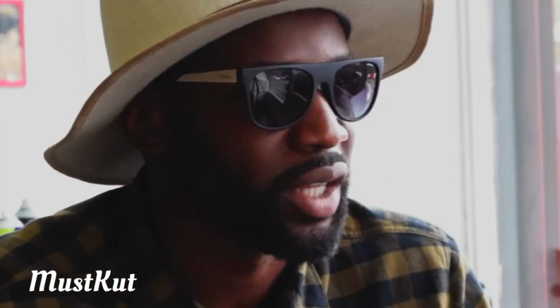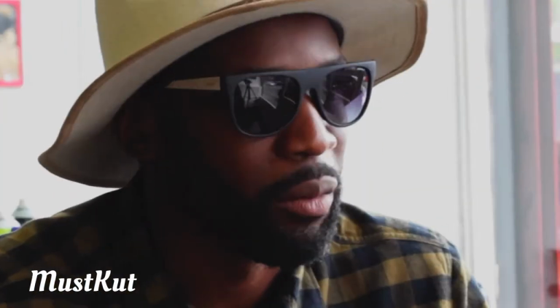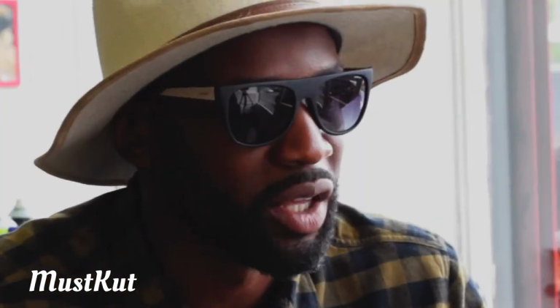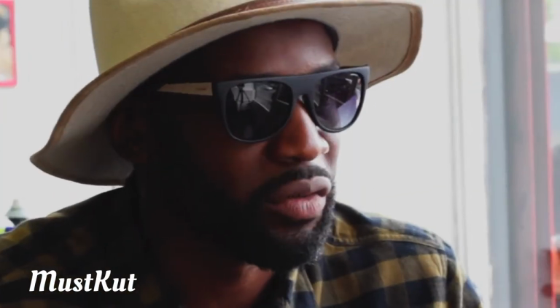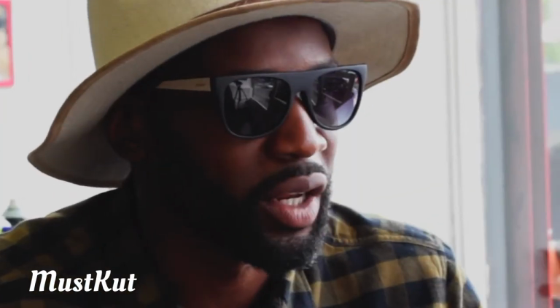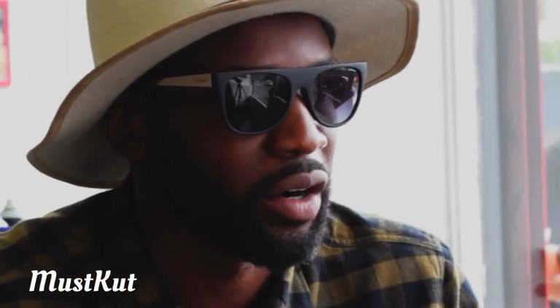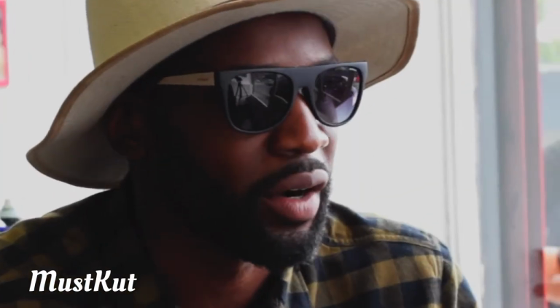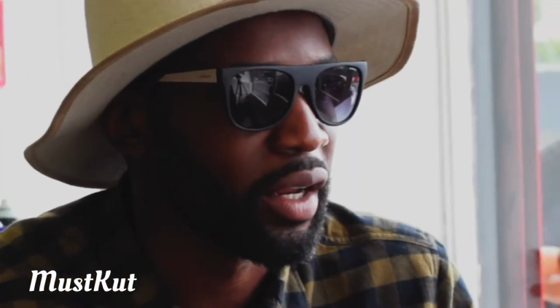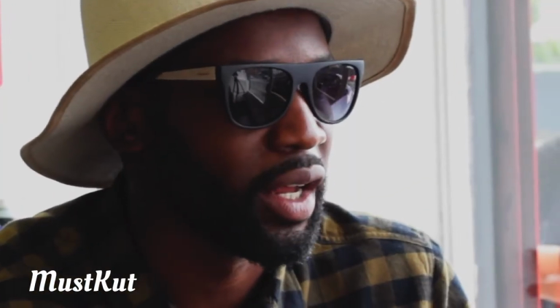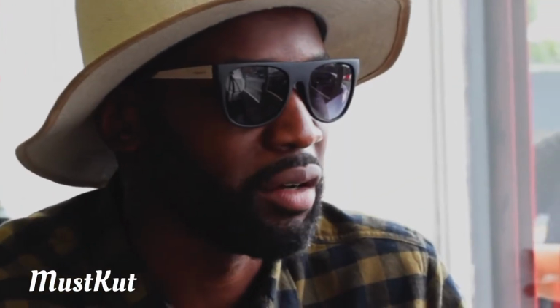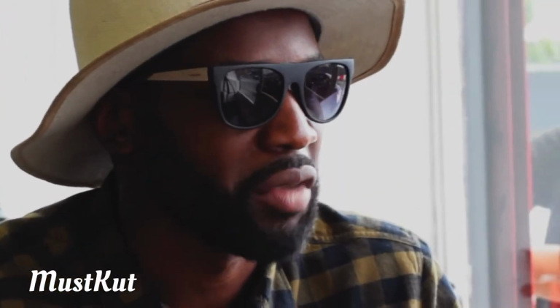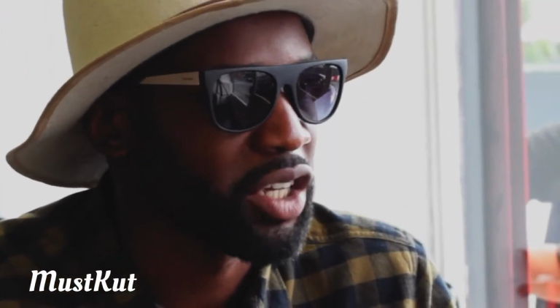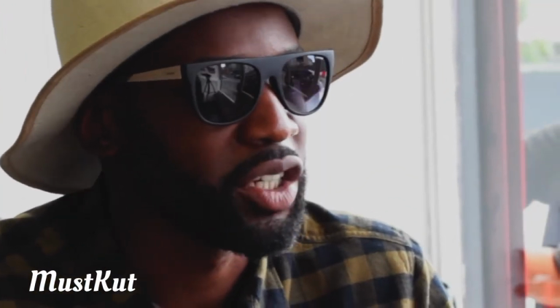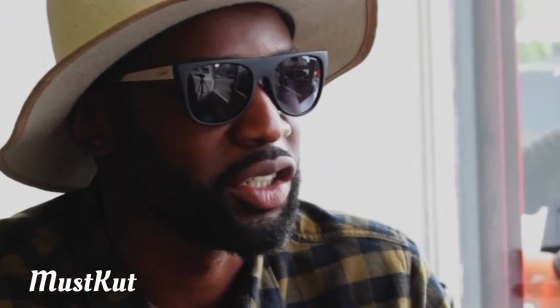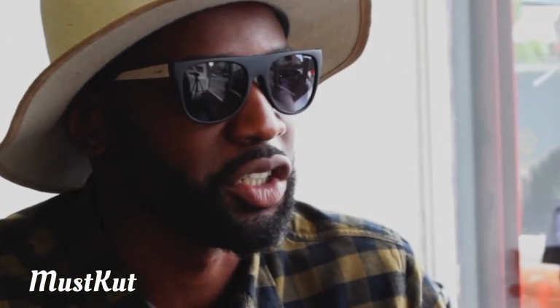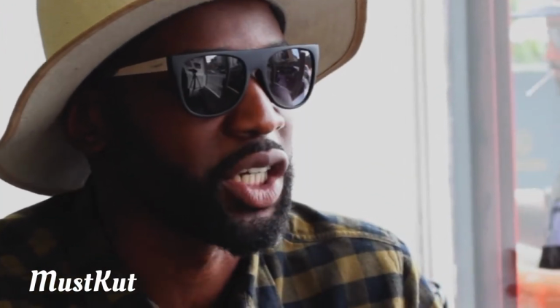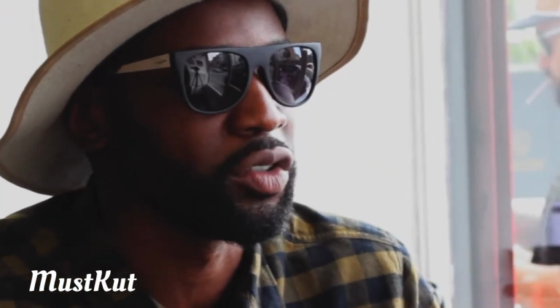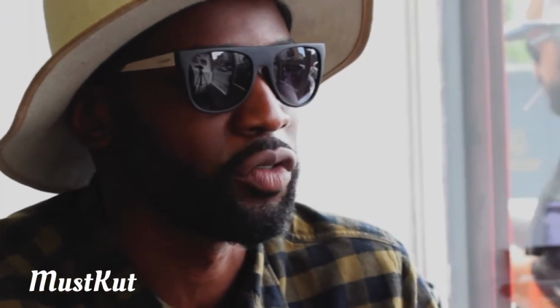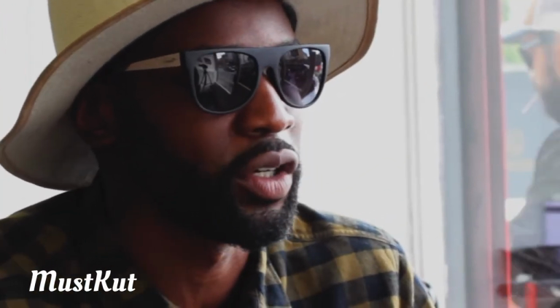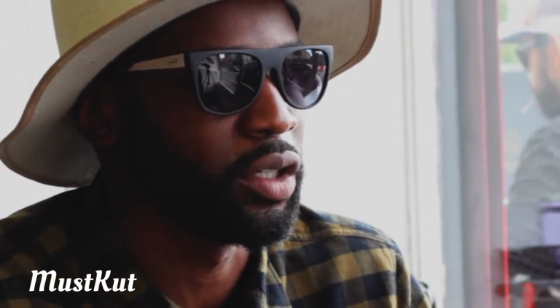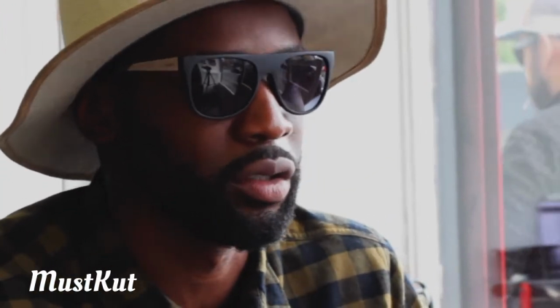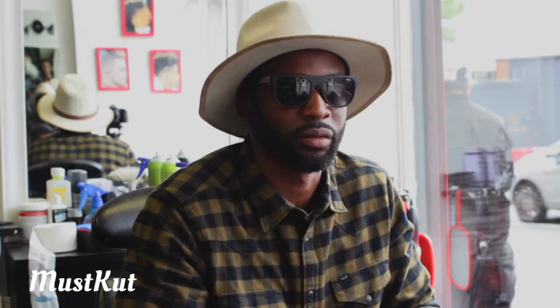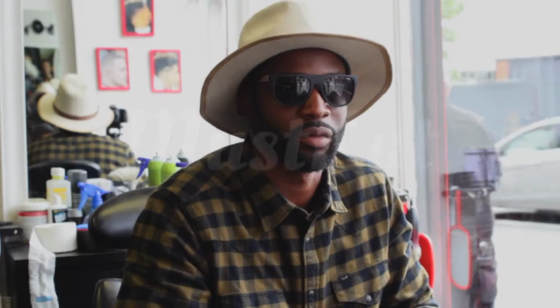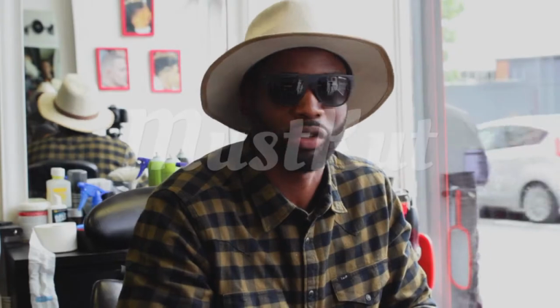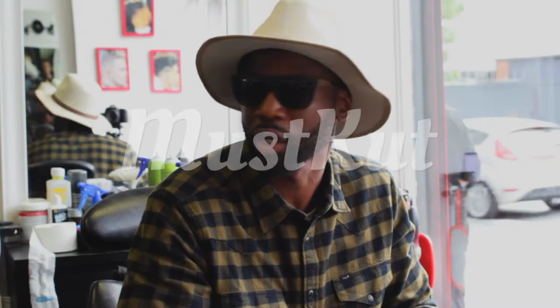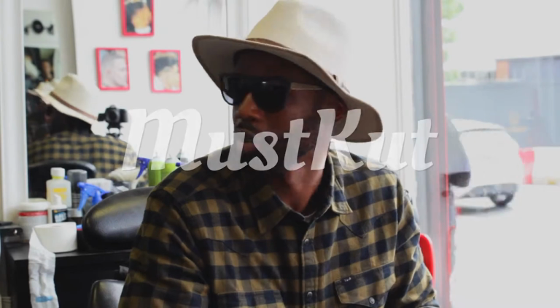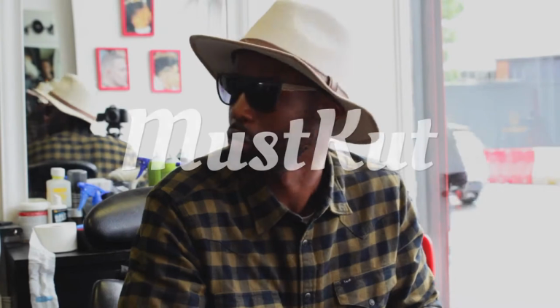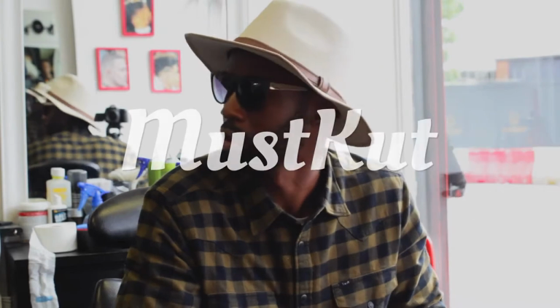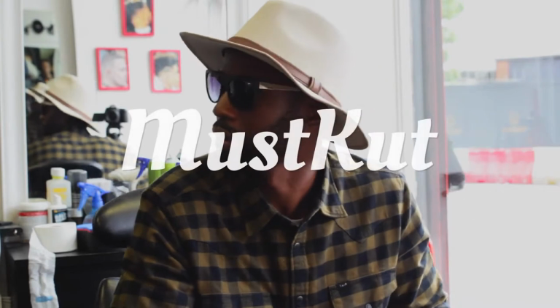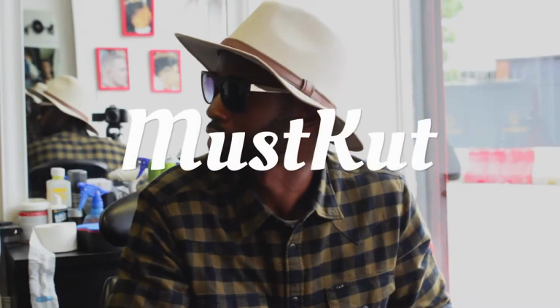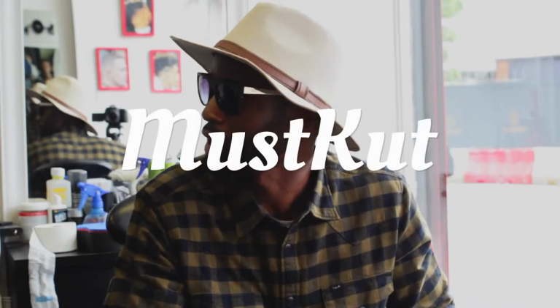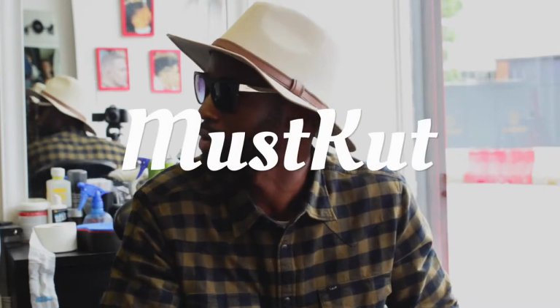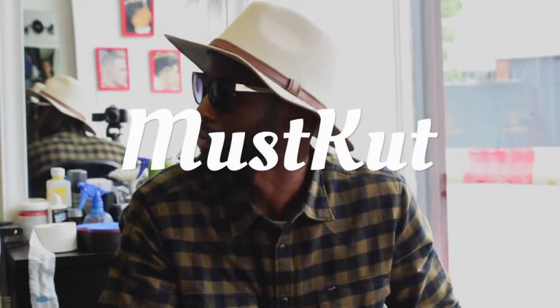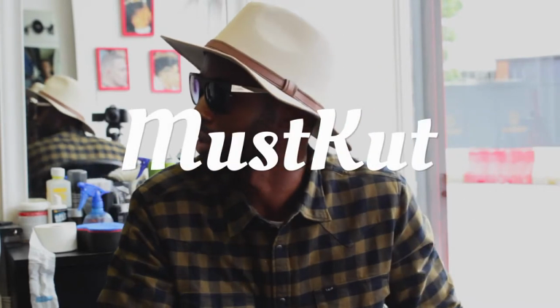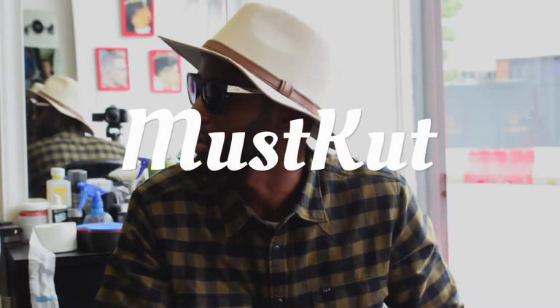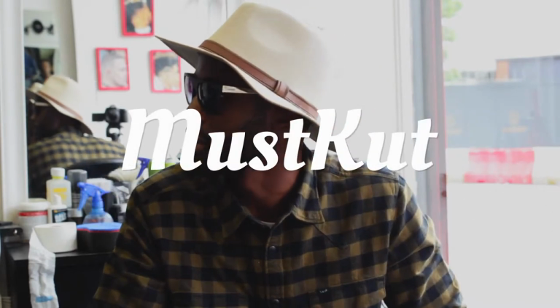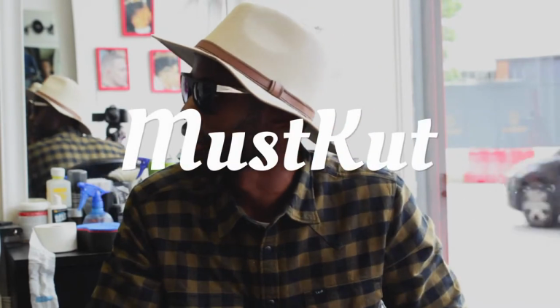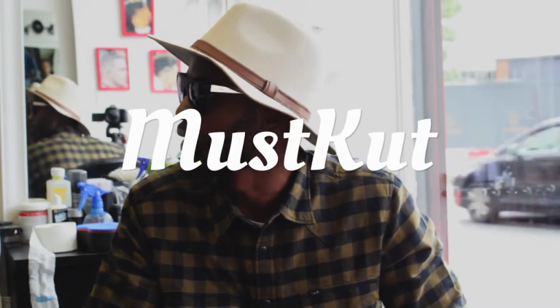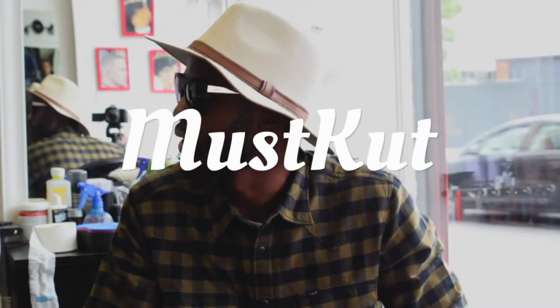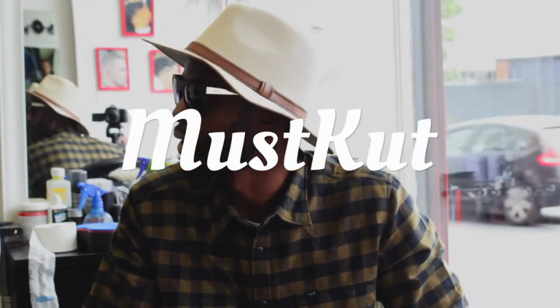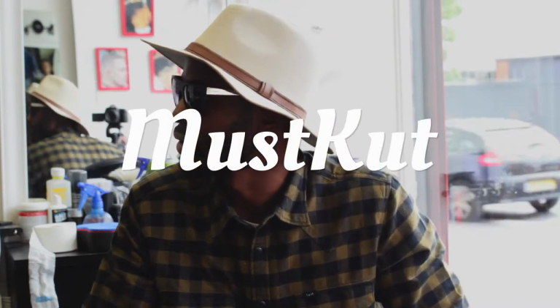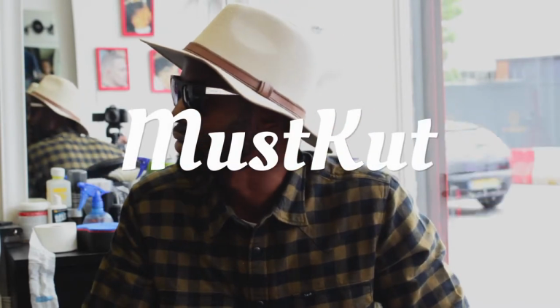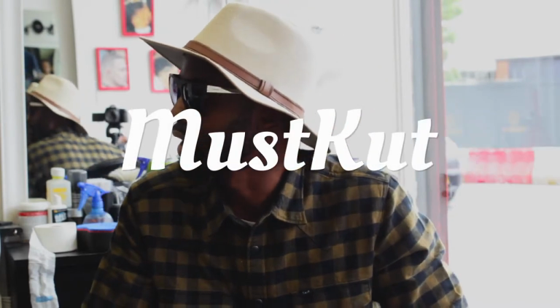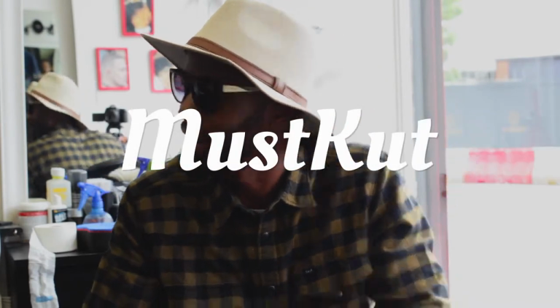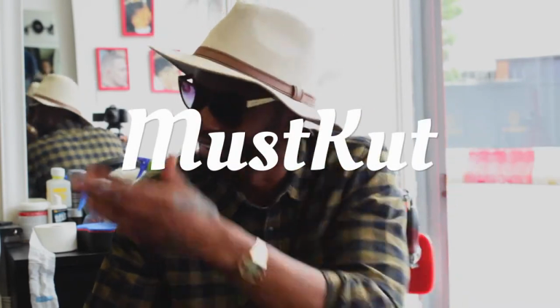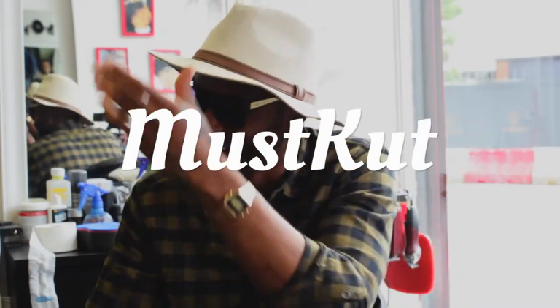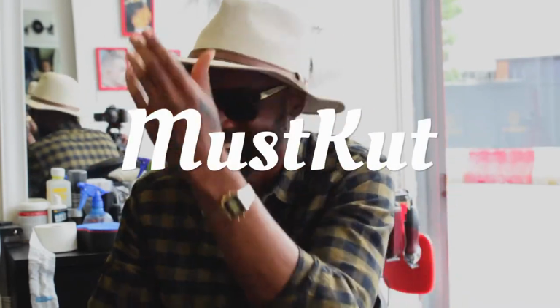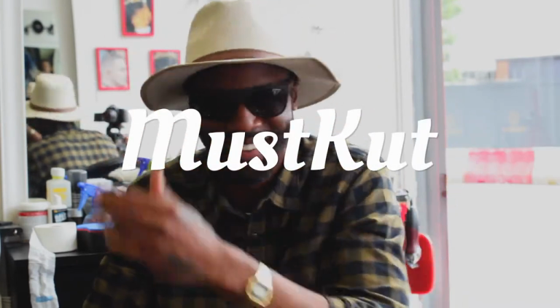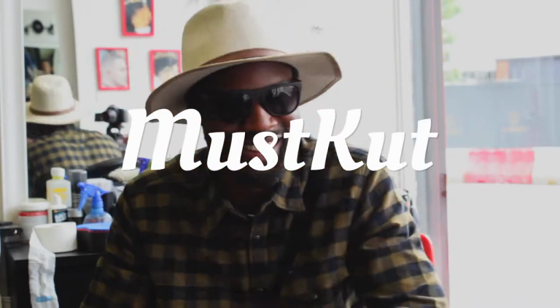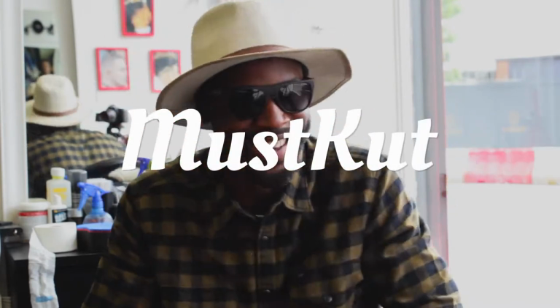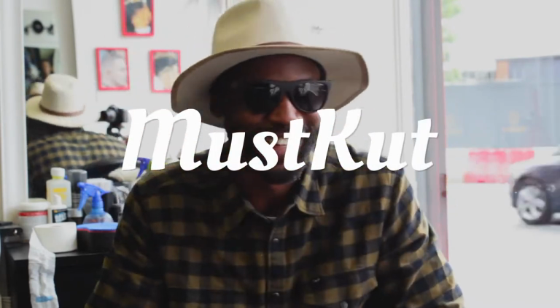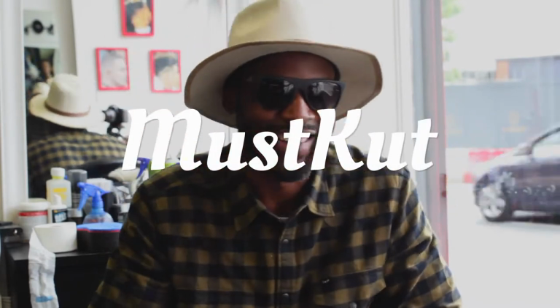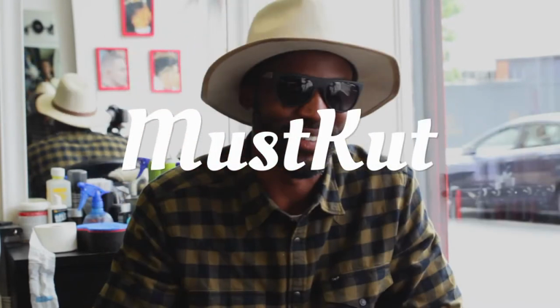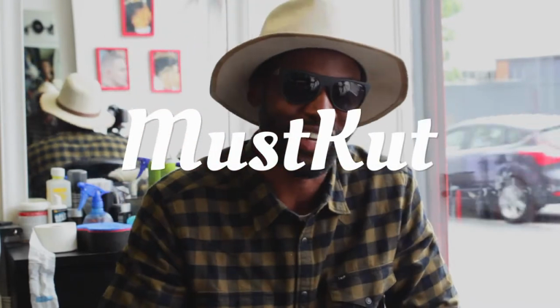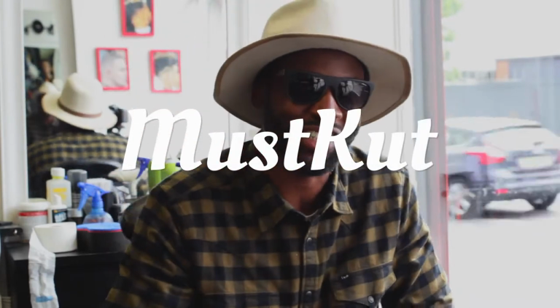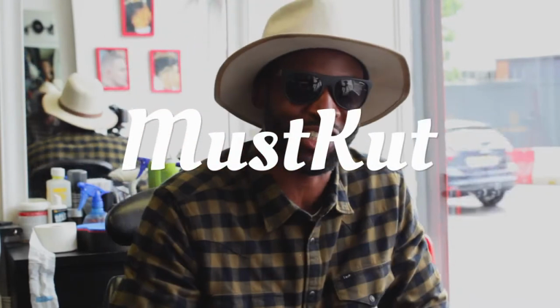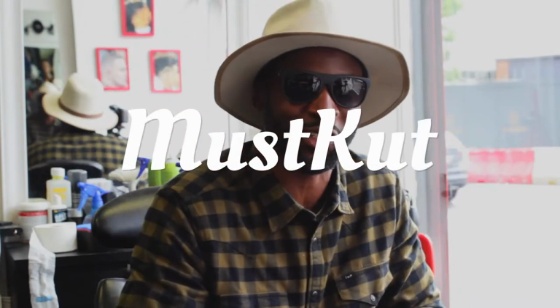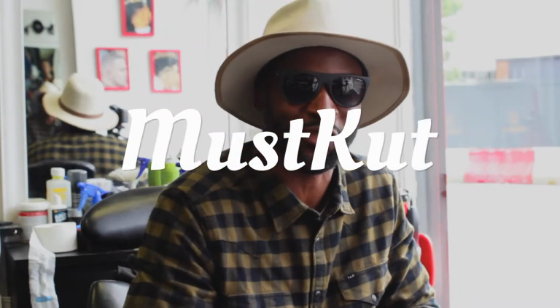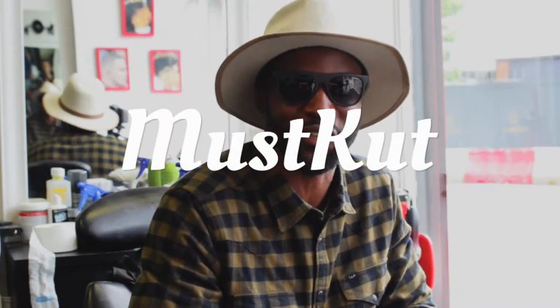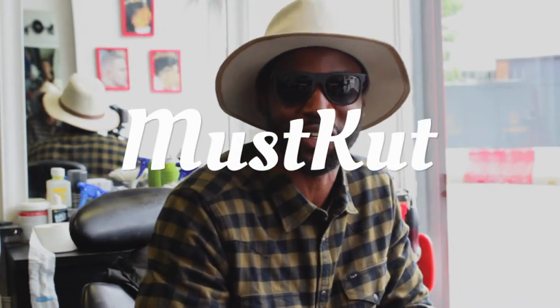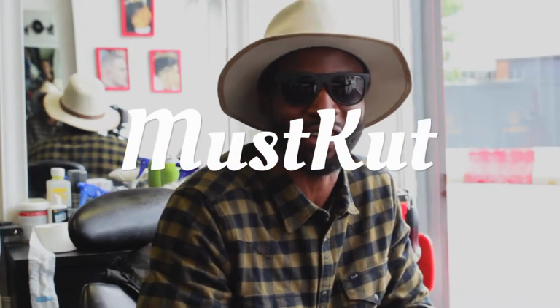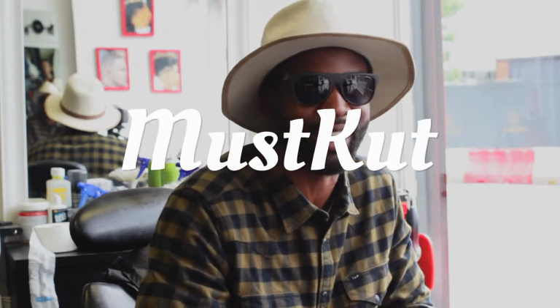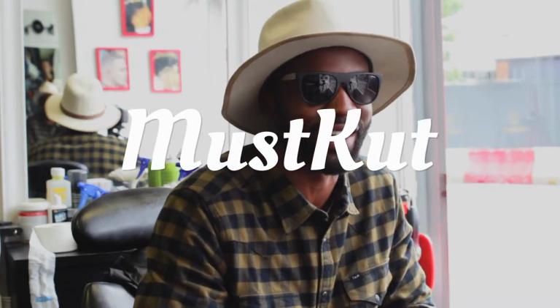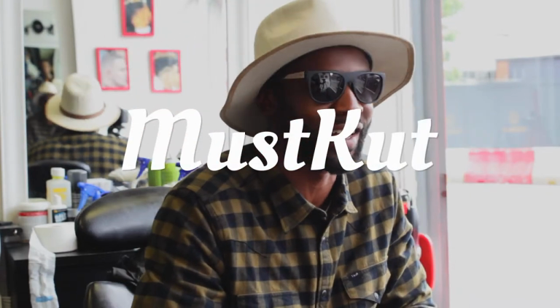My favourite haircut right now that I'm giving out is the shadow fade. What you saying Louis? Shadow fade. Giving out the shadow fade right now.